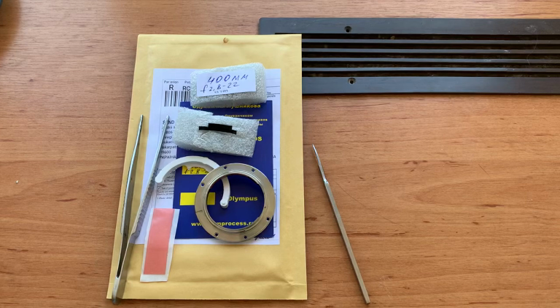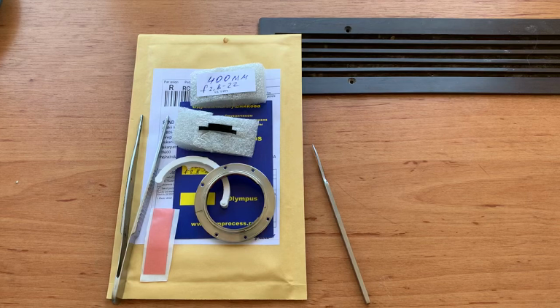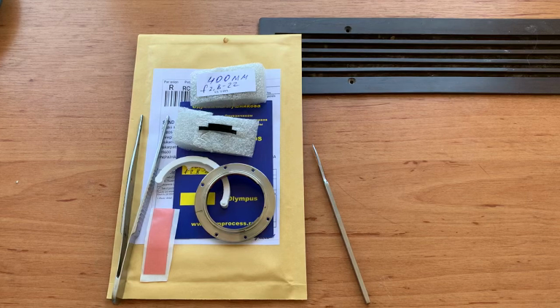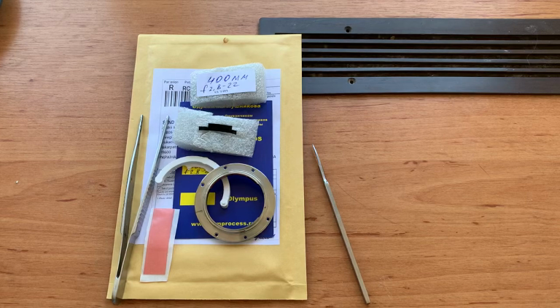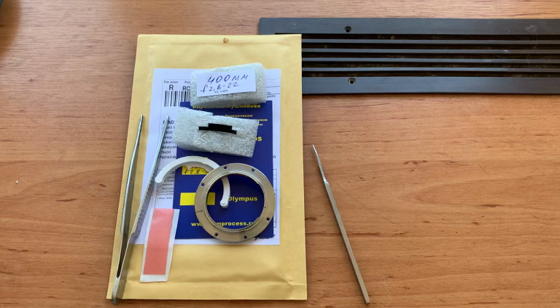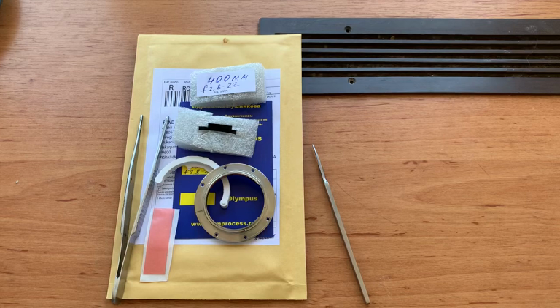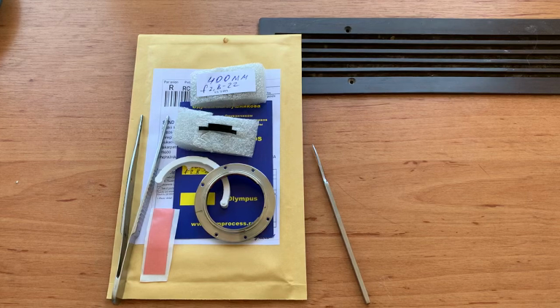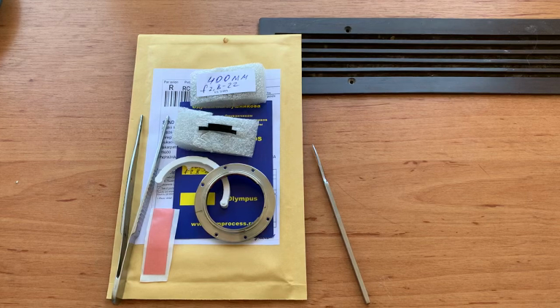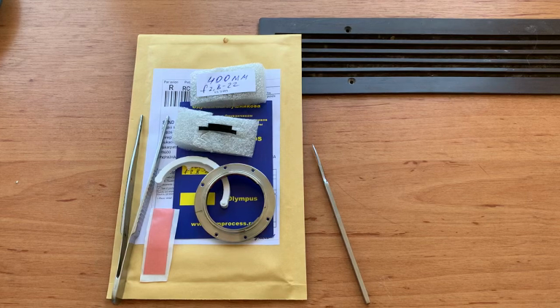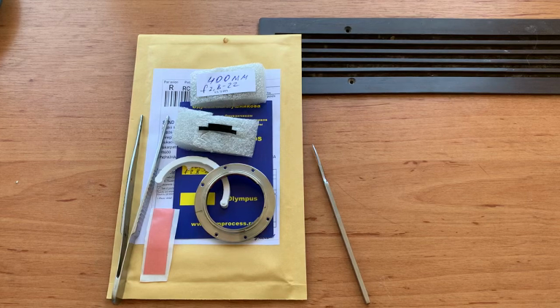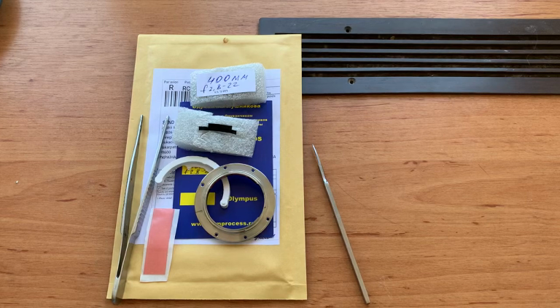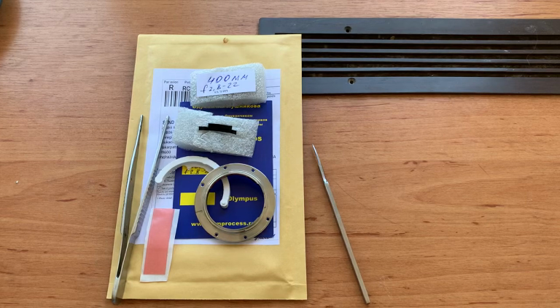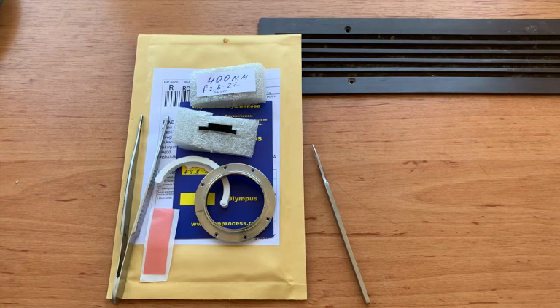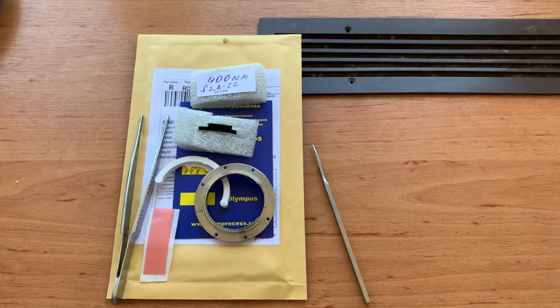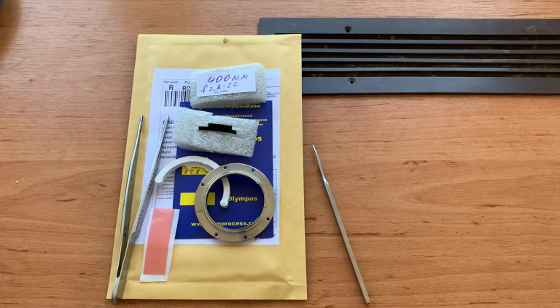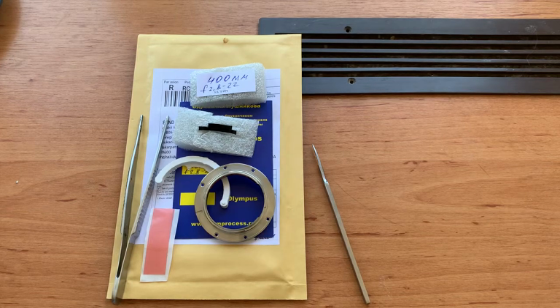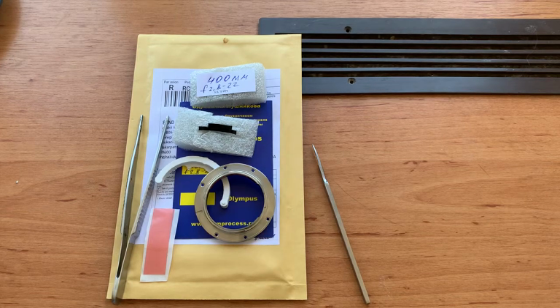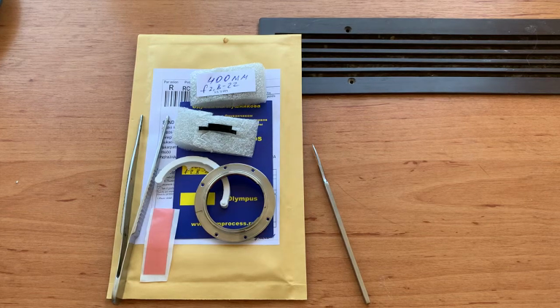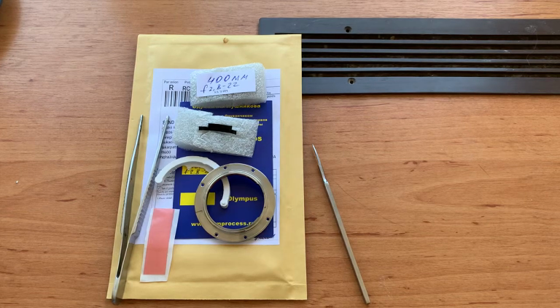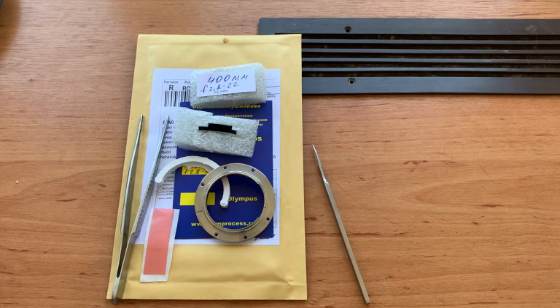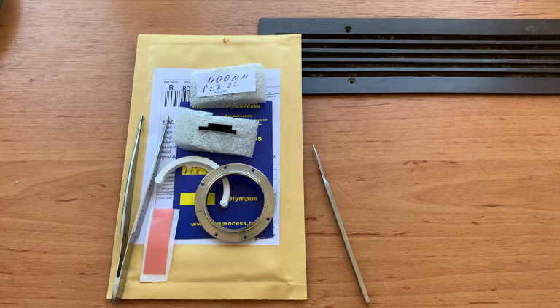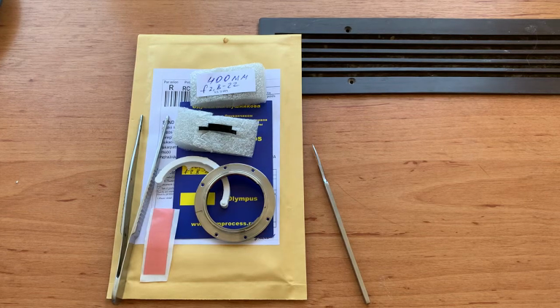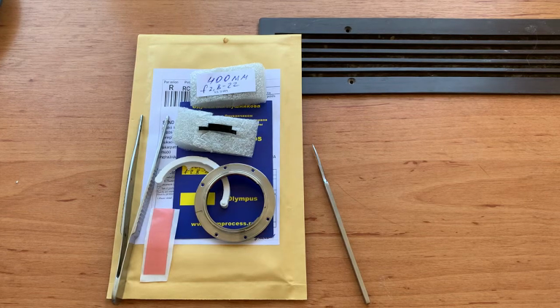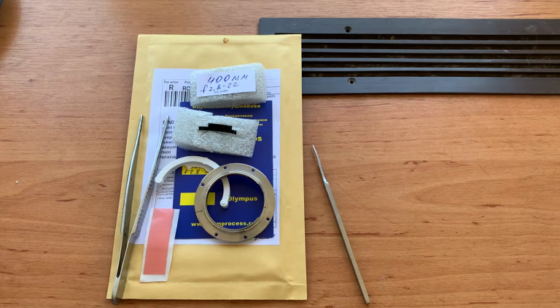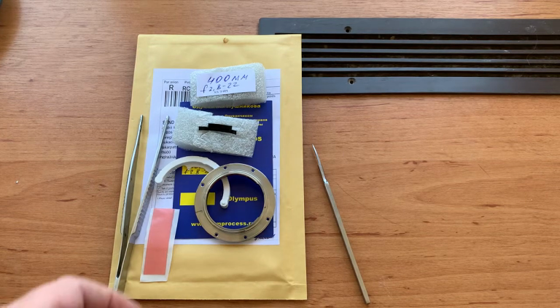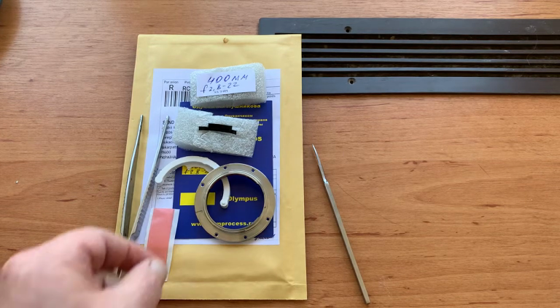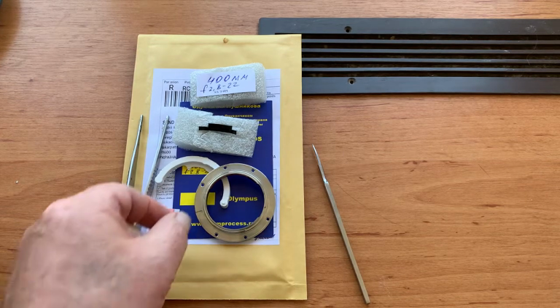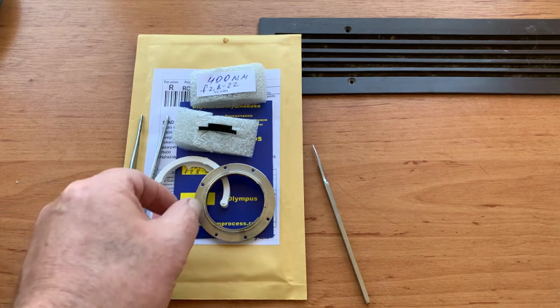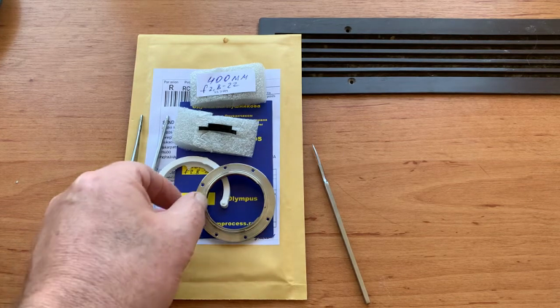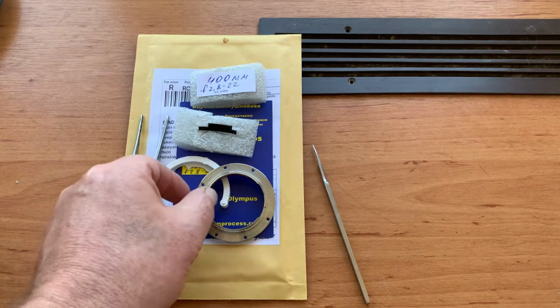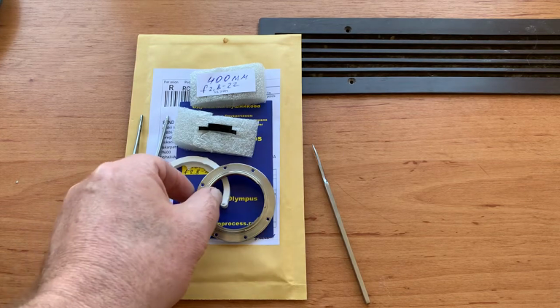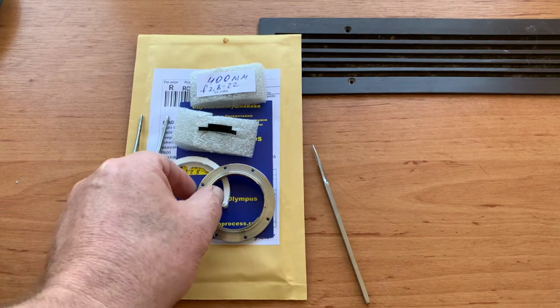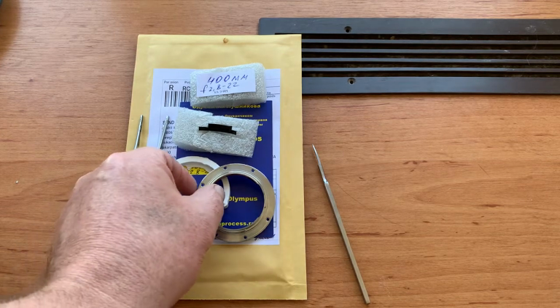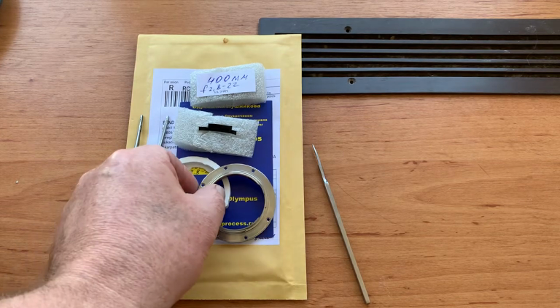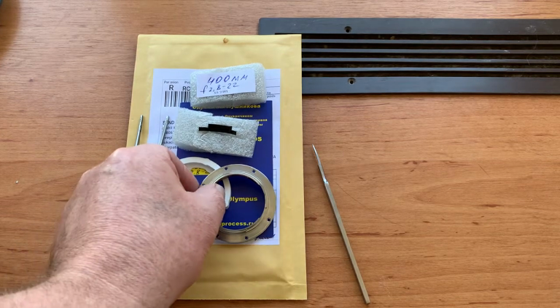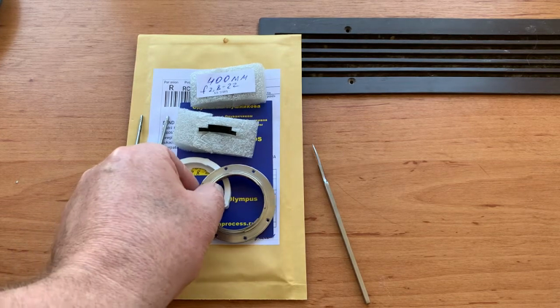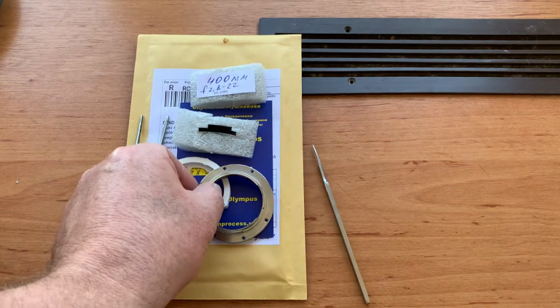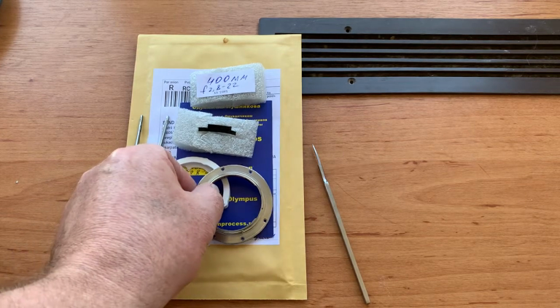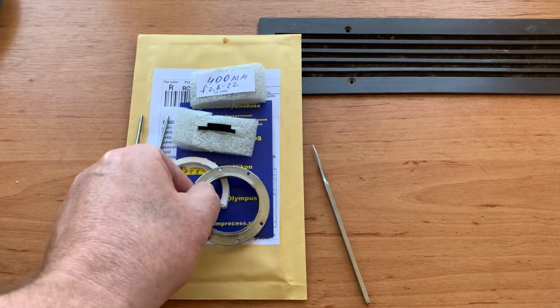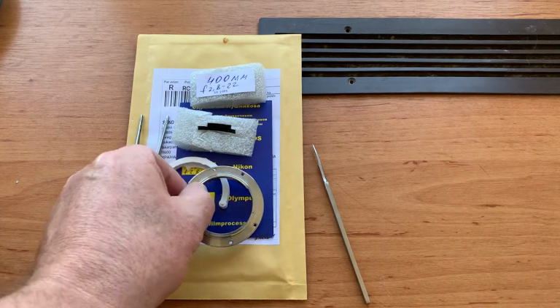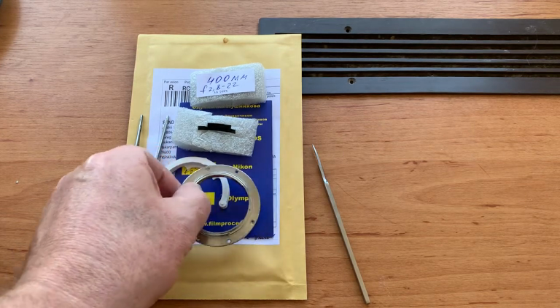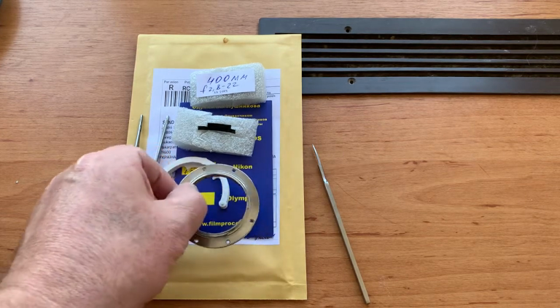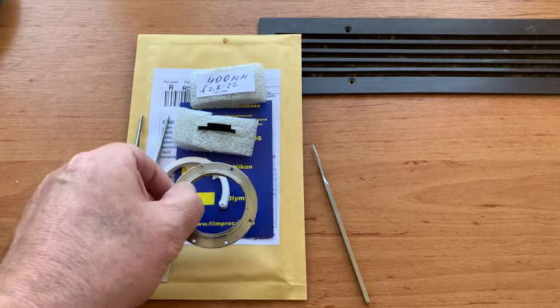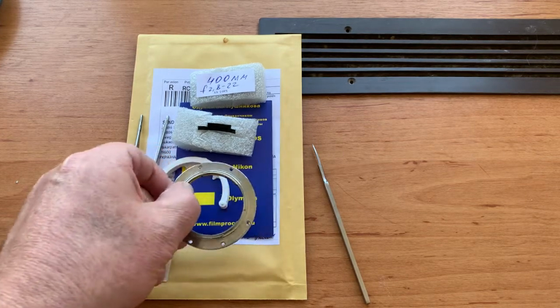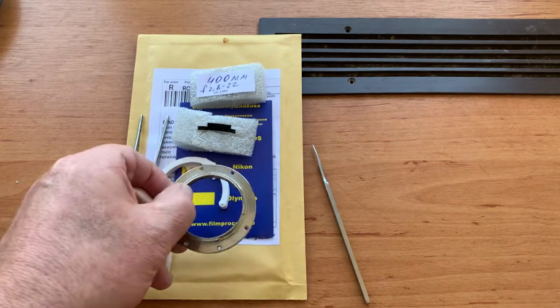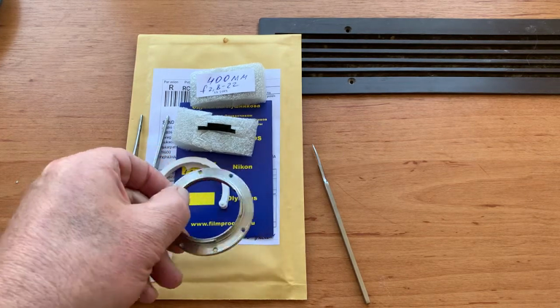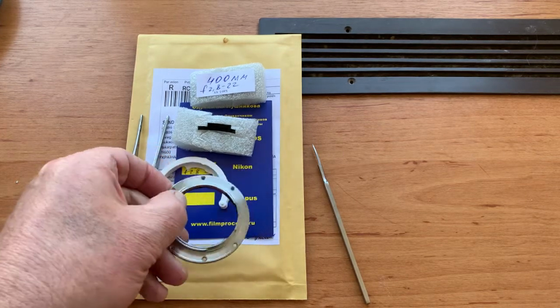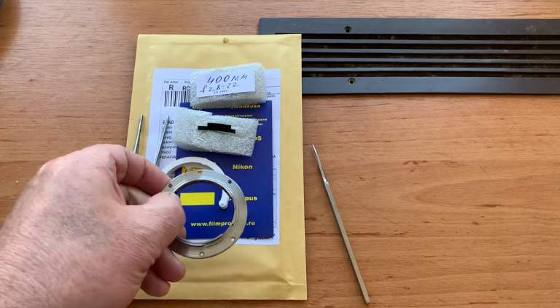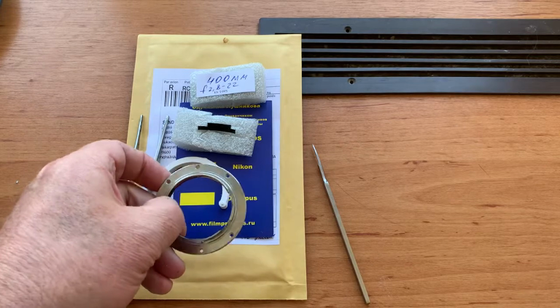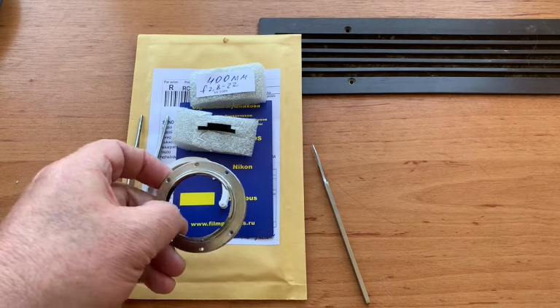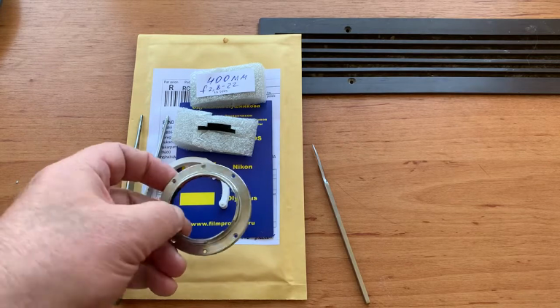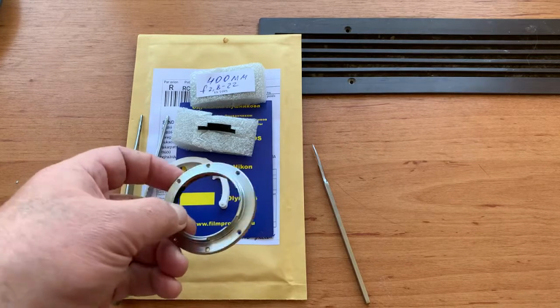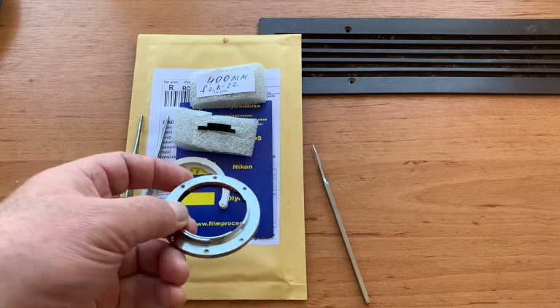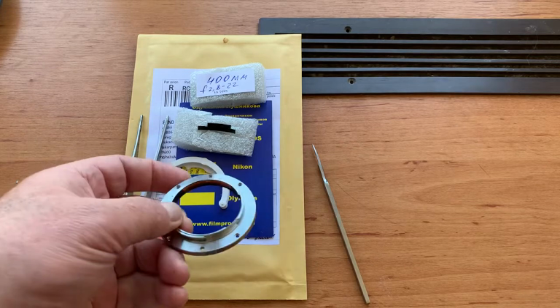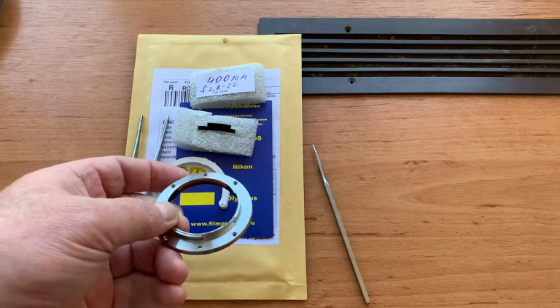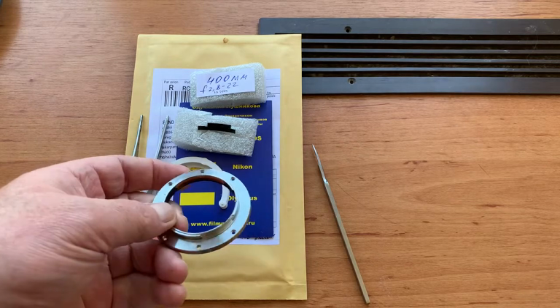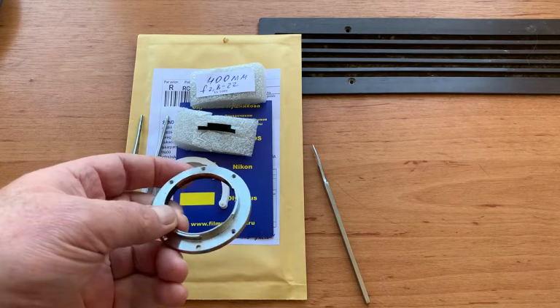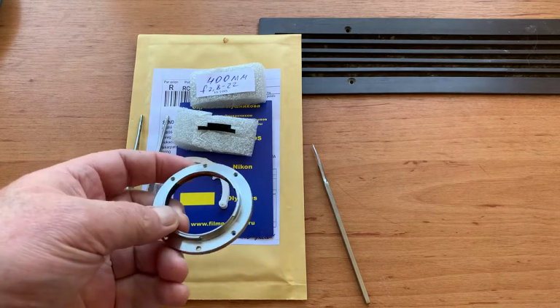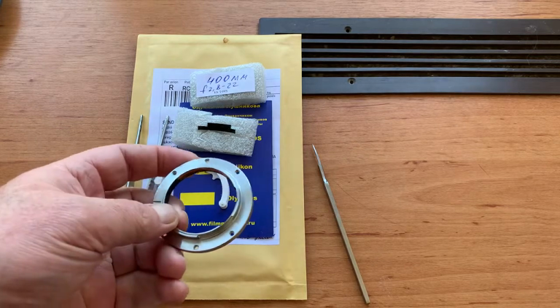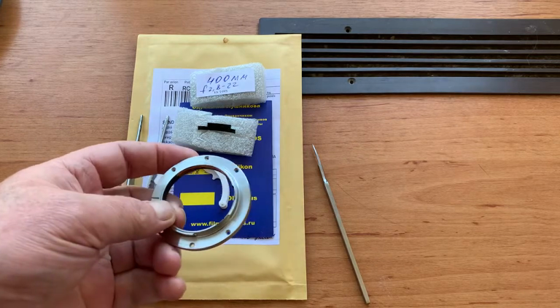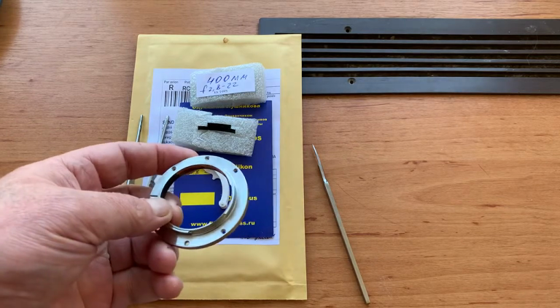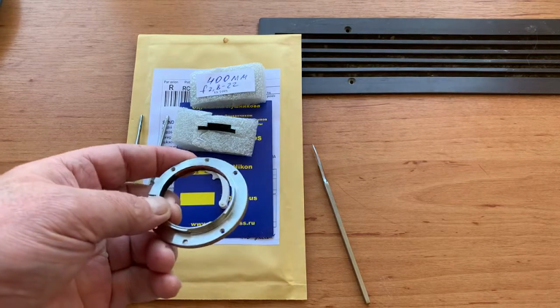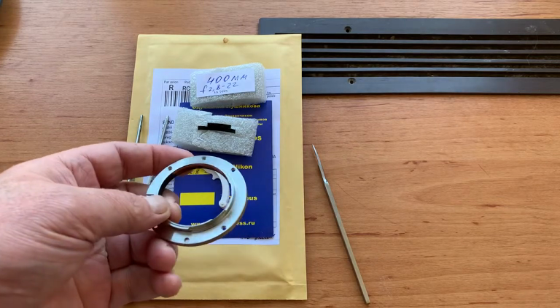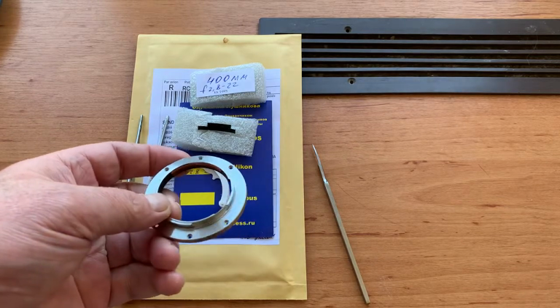Hello John! This video is about your chip and how to install the chip on your lens.